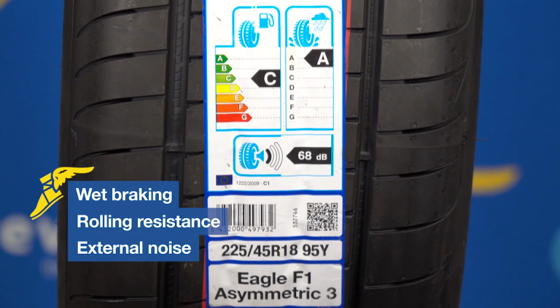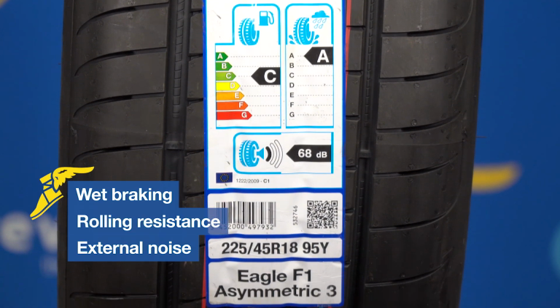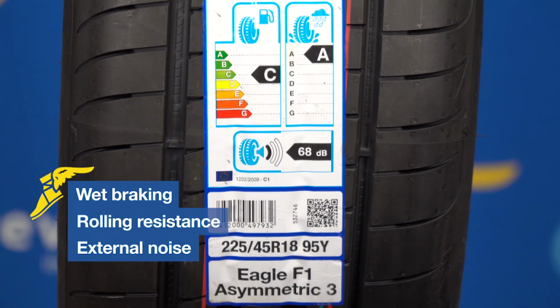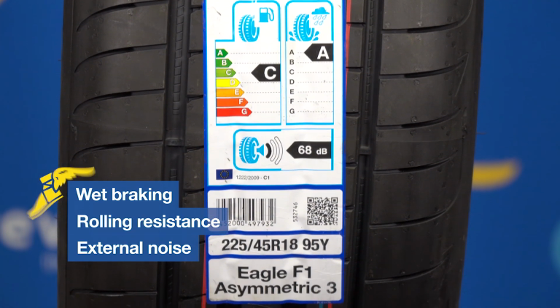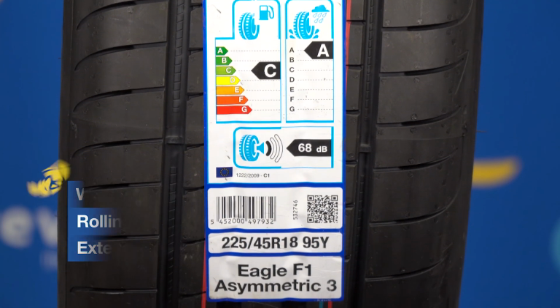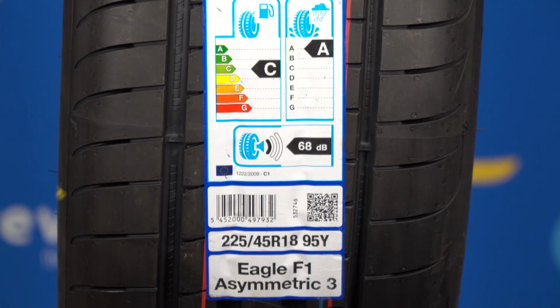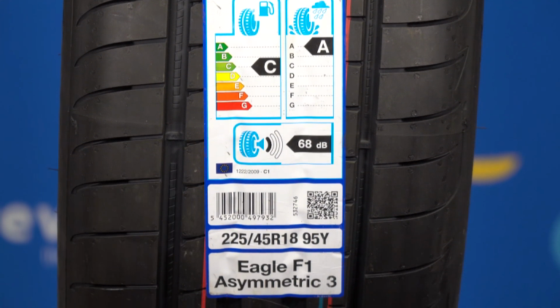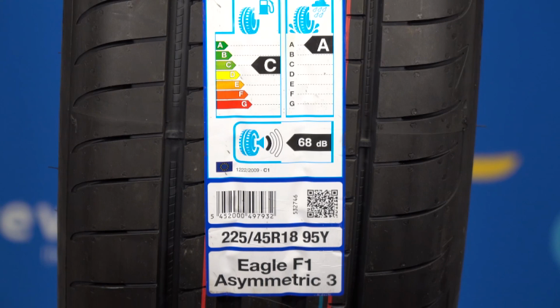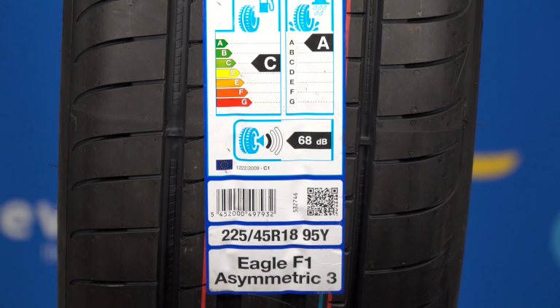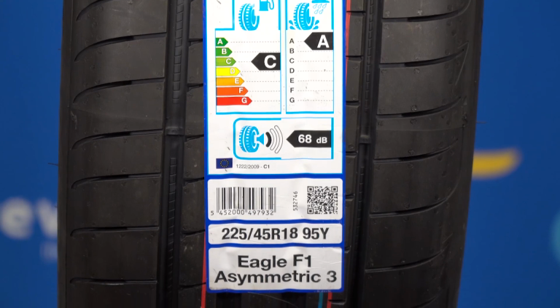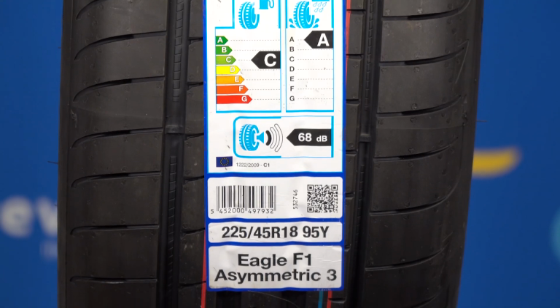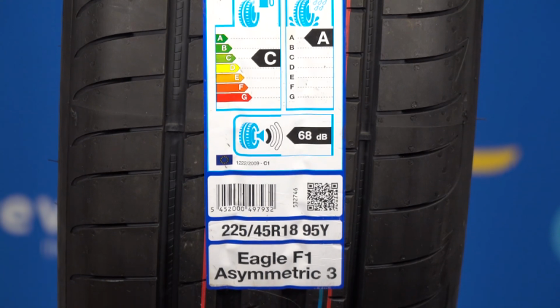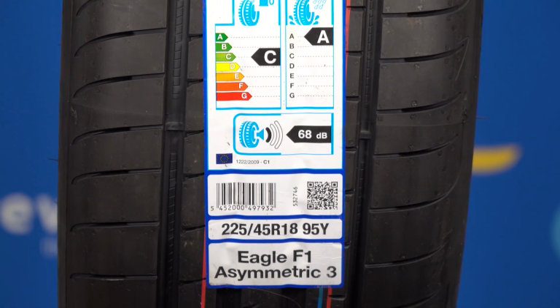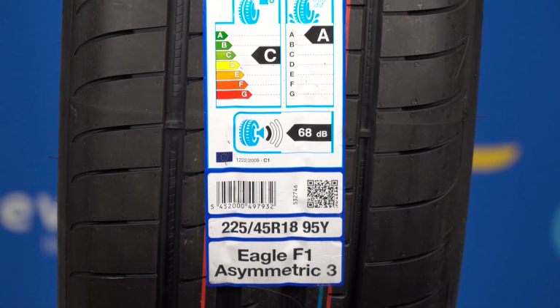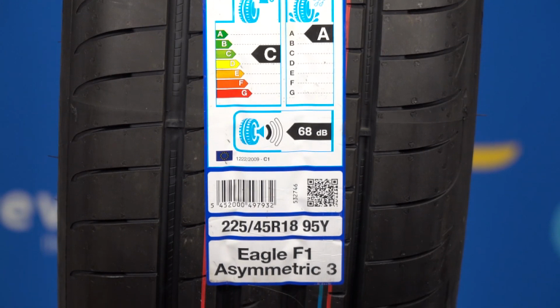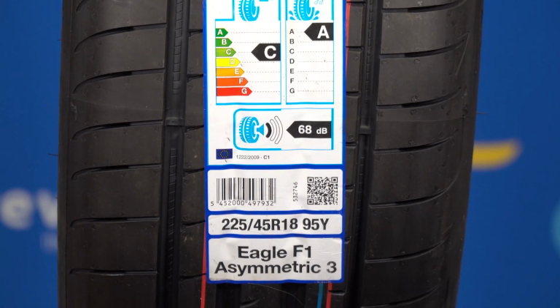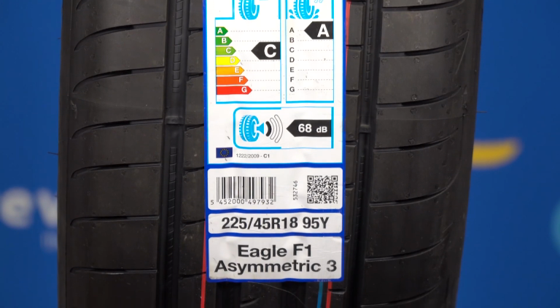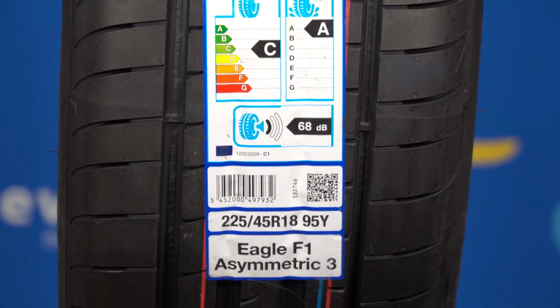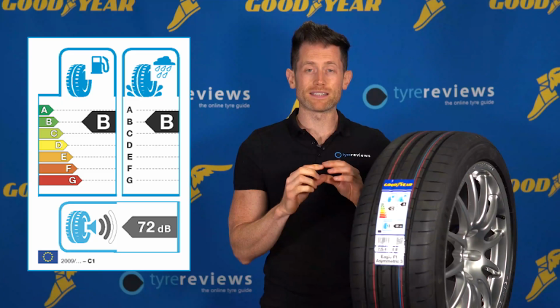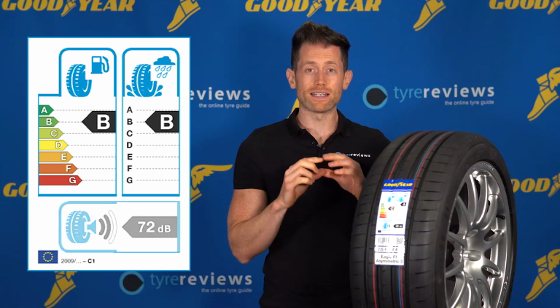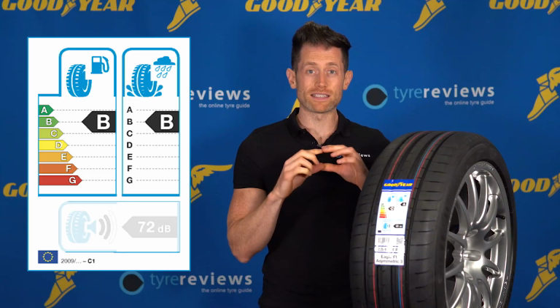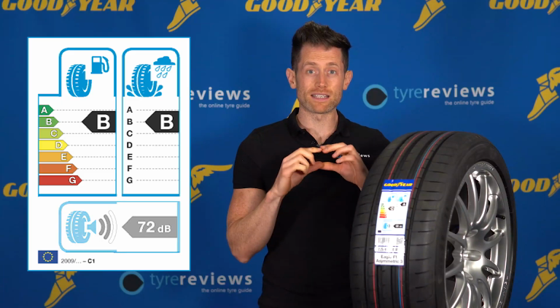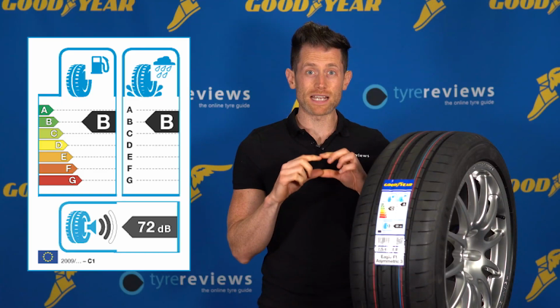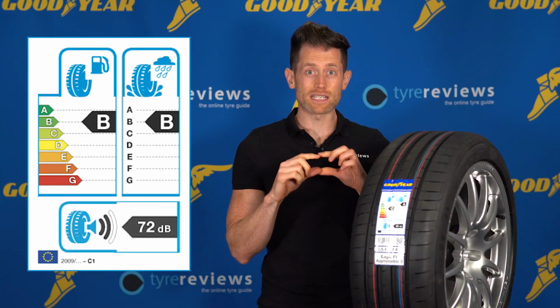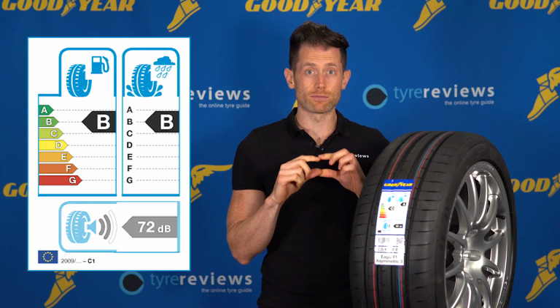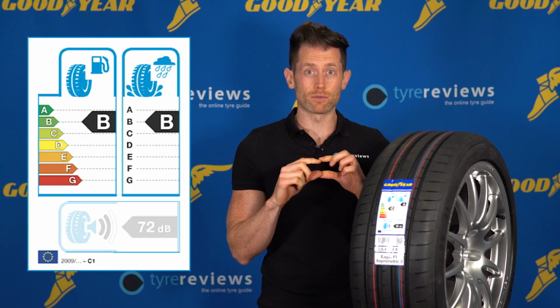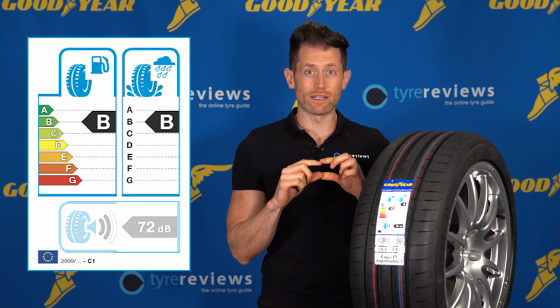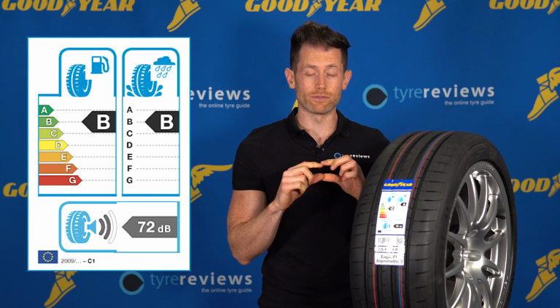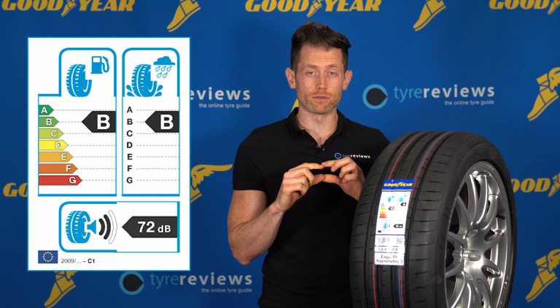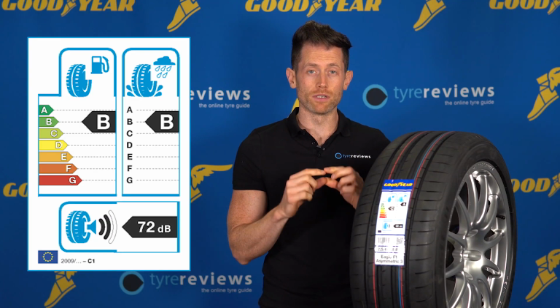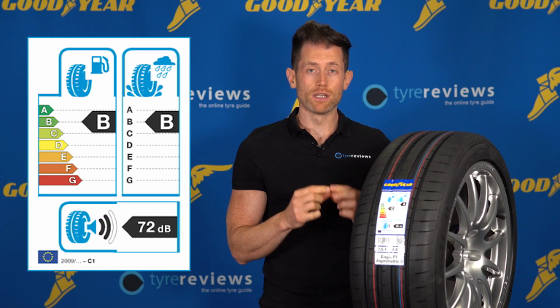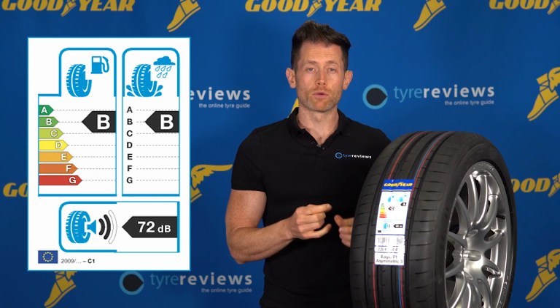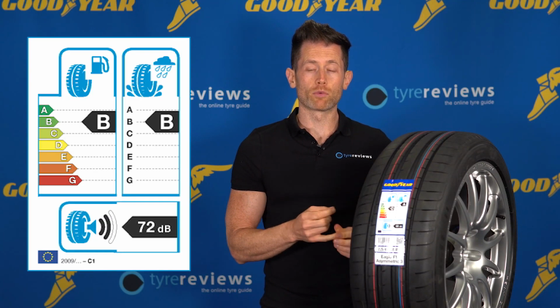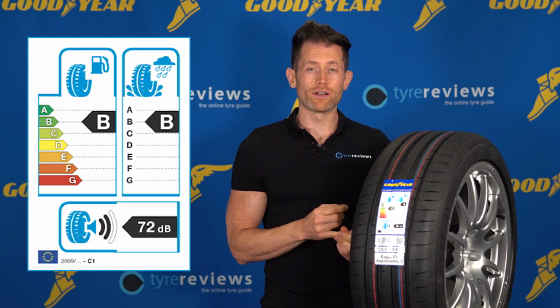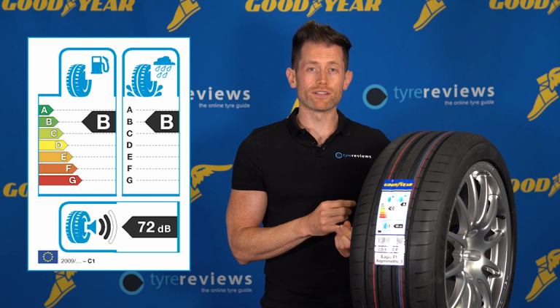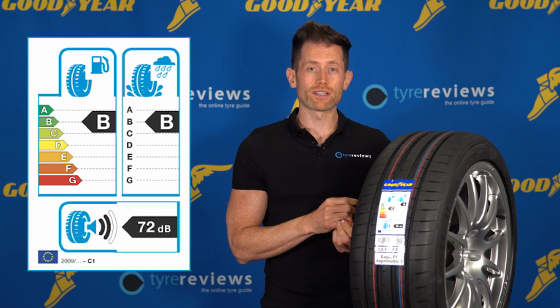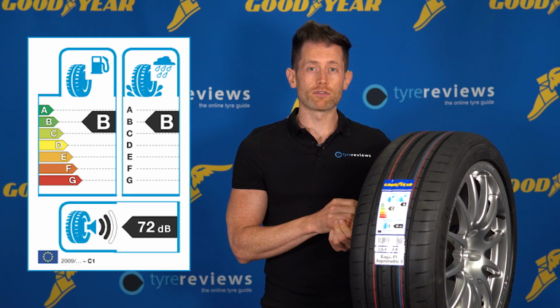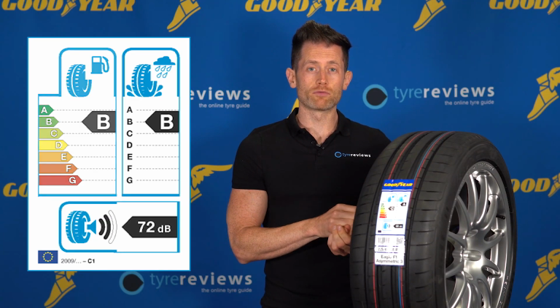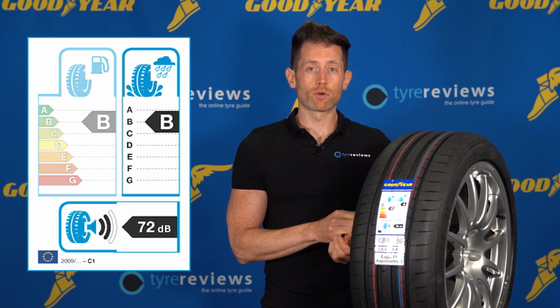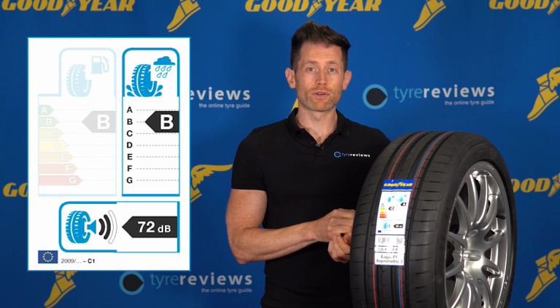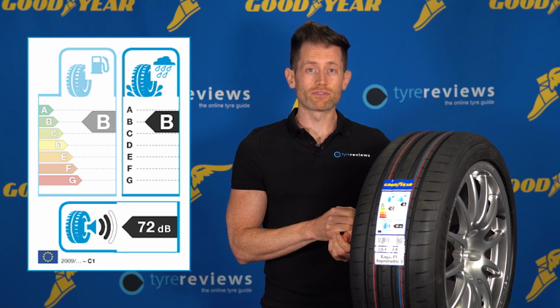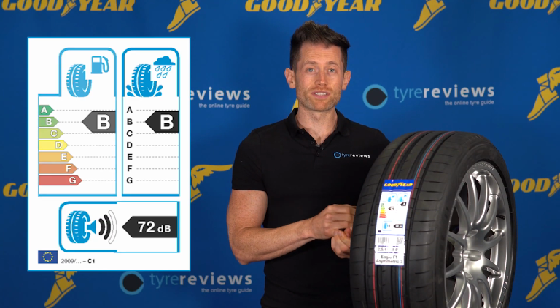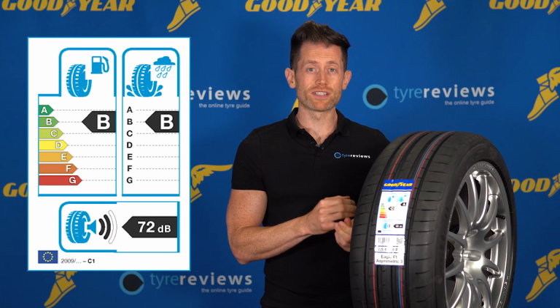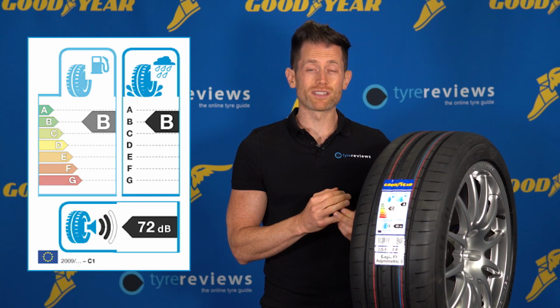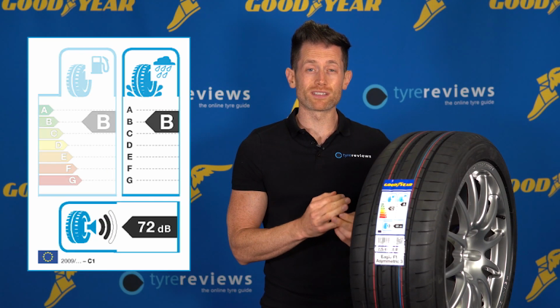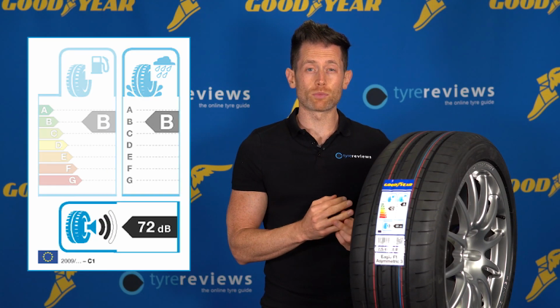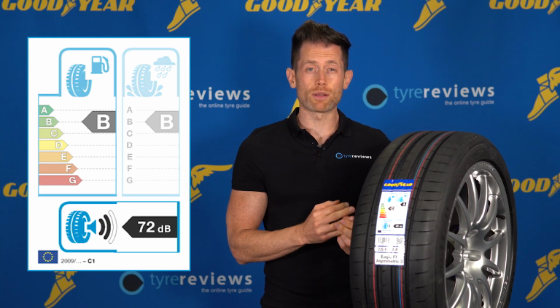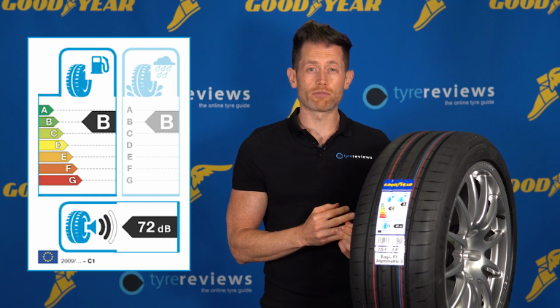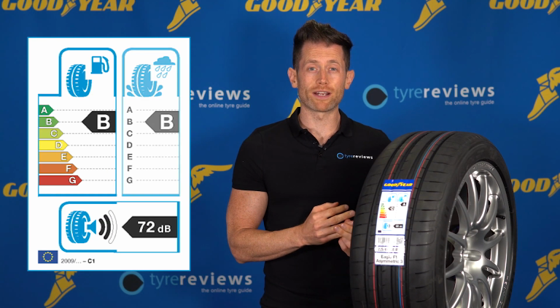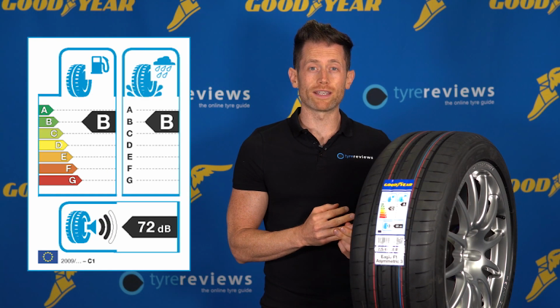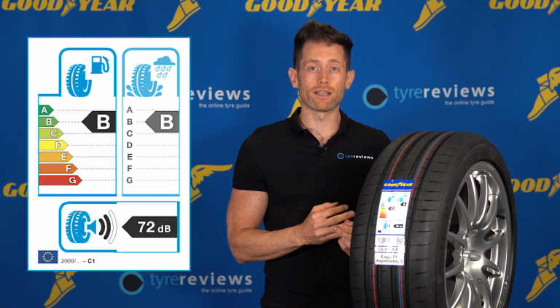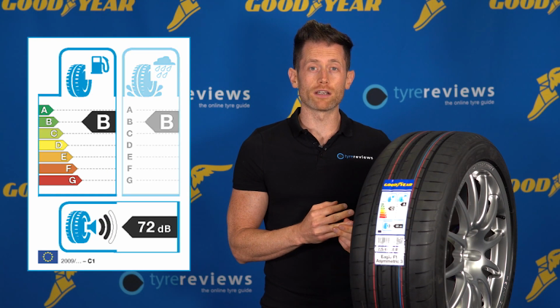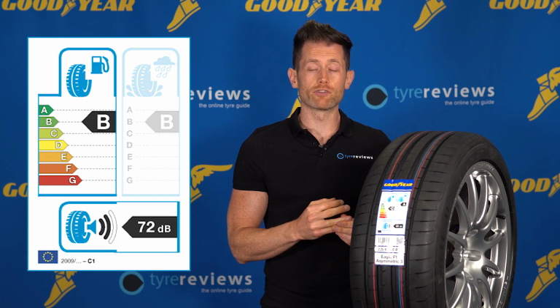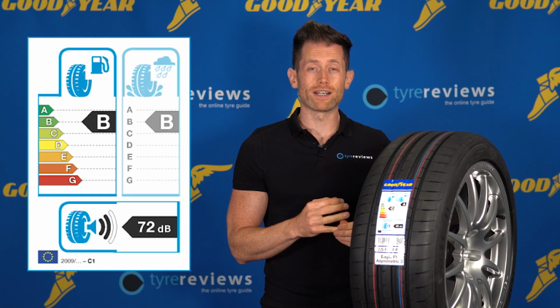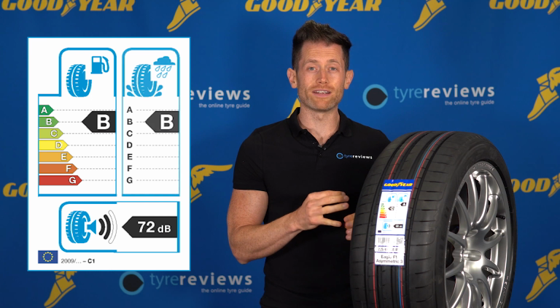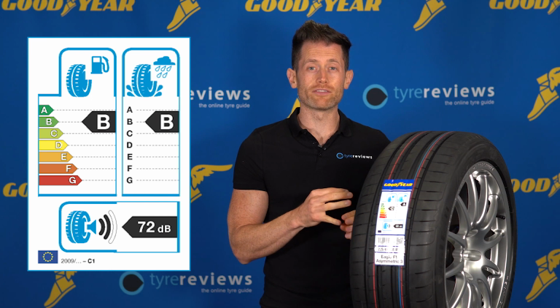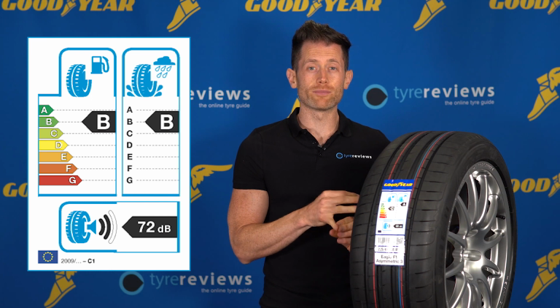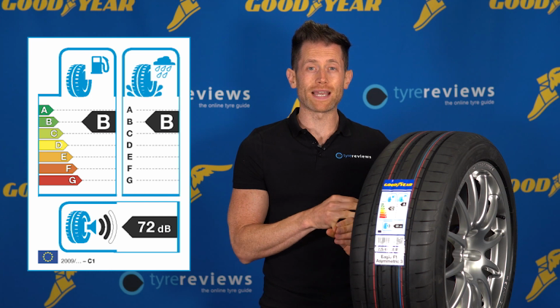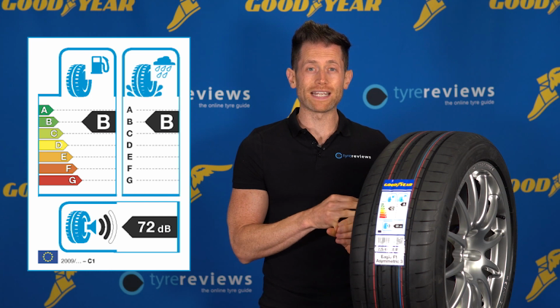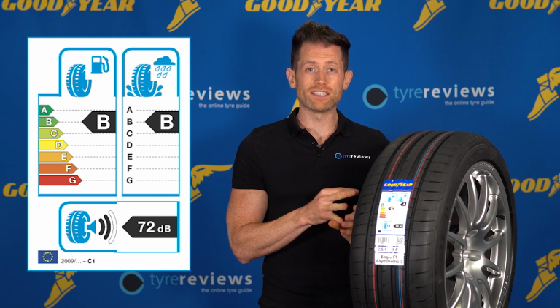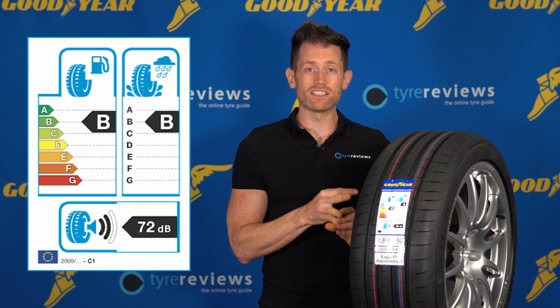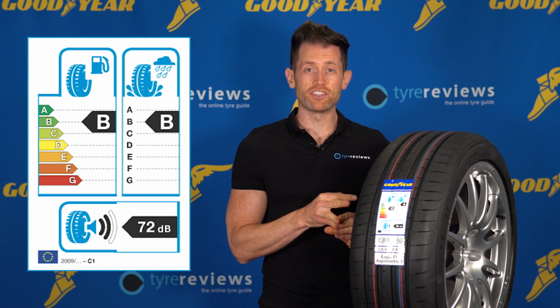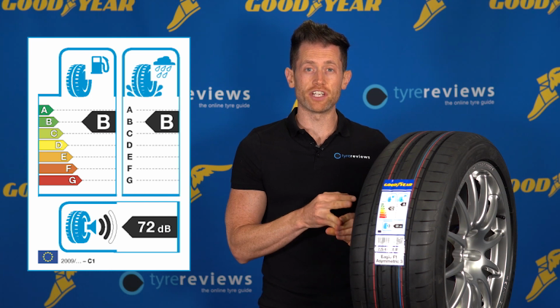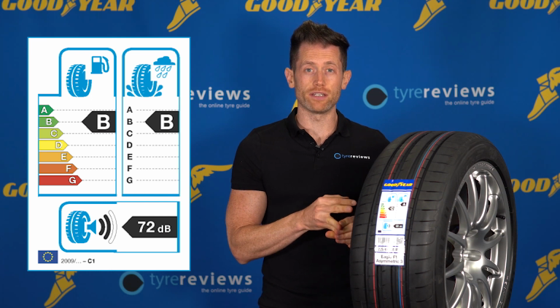External drive-by noise is simply listed as a decibel level, whereas rolling resistance and wet braking are graded from A to G.